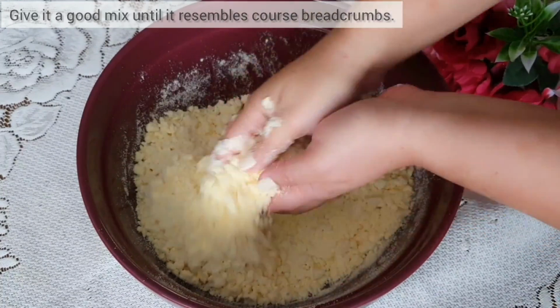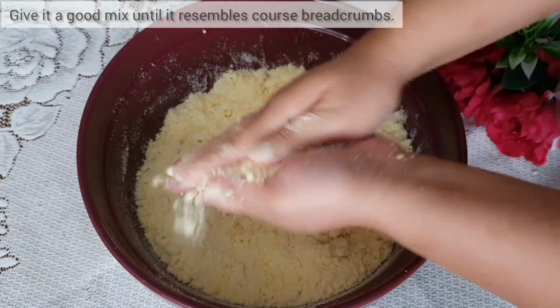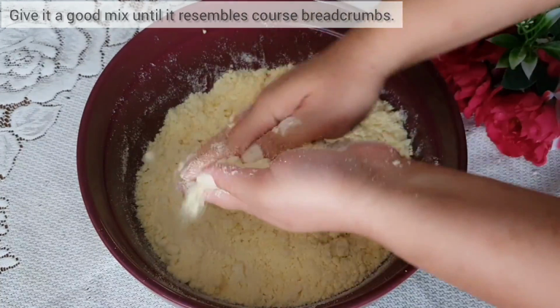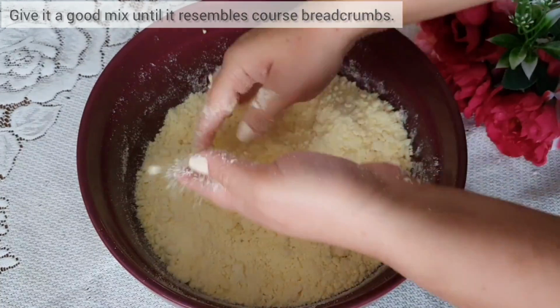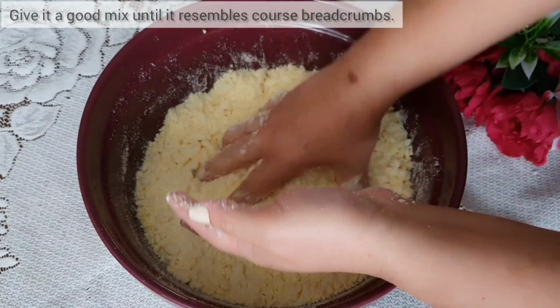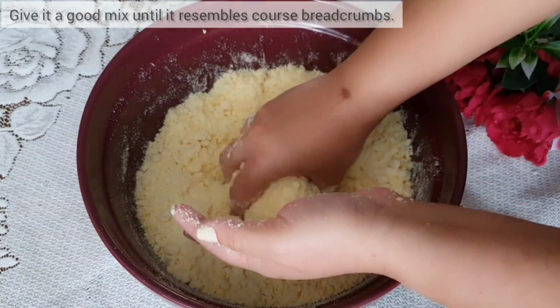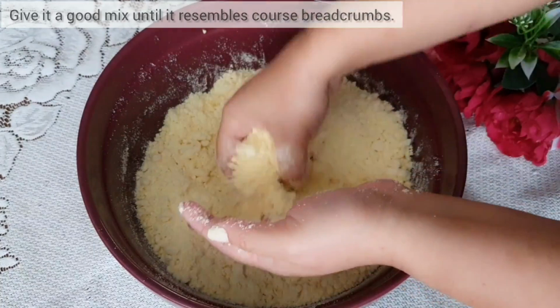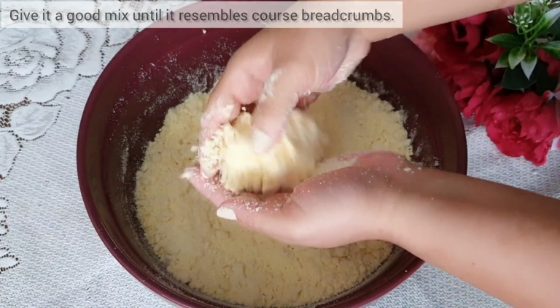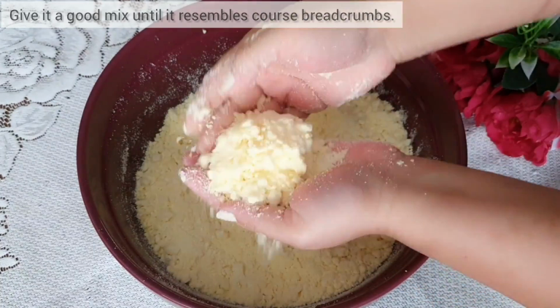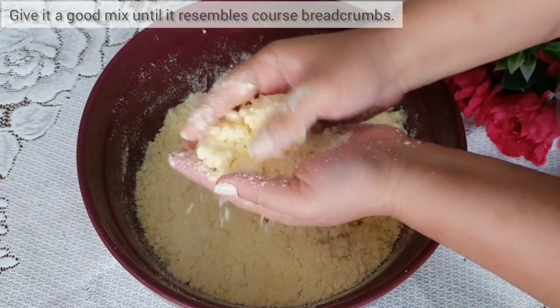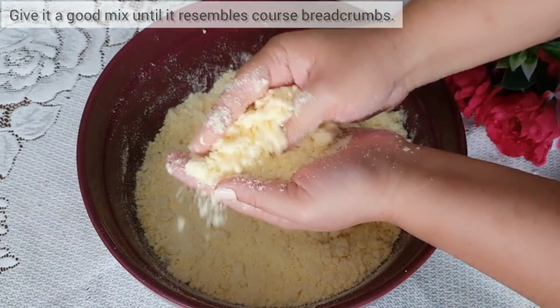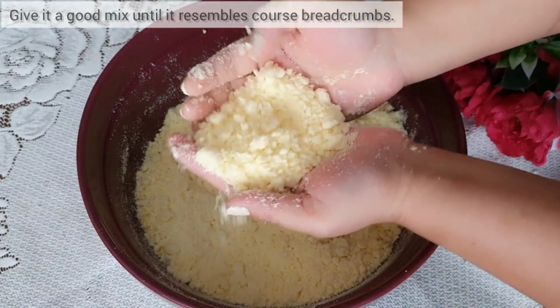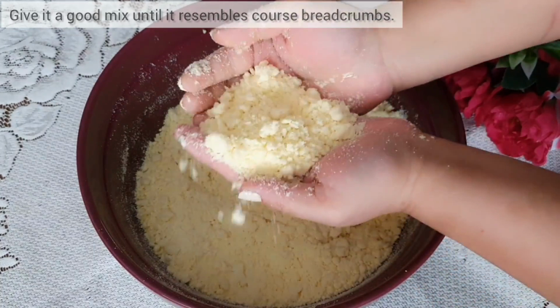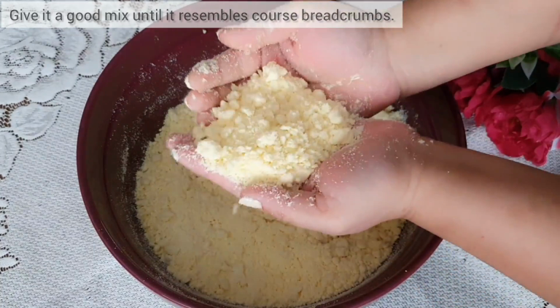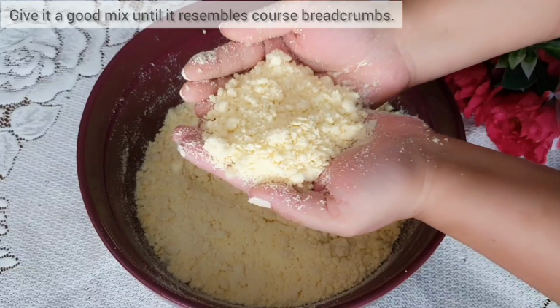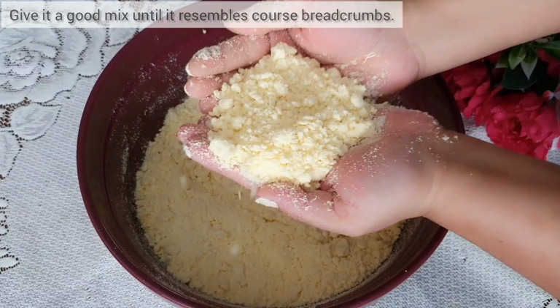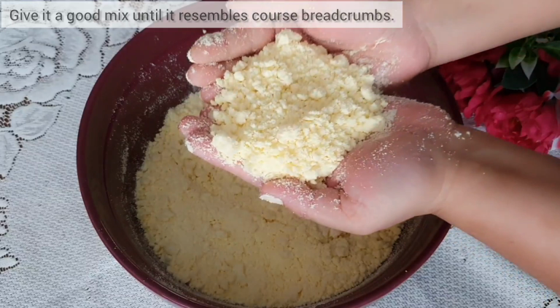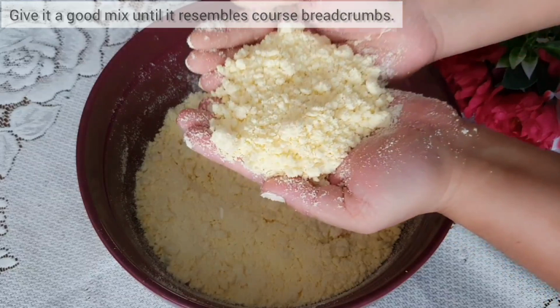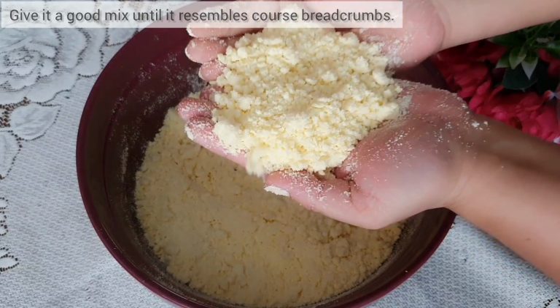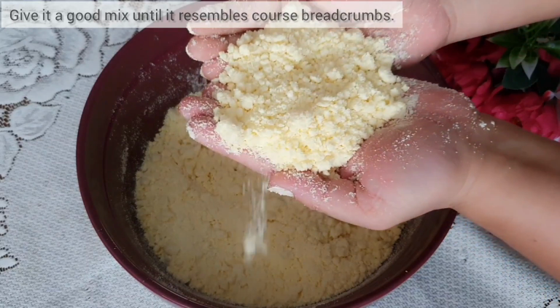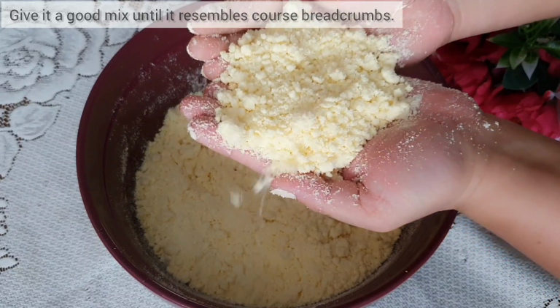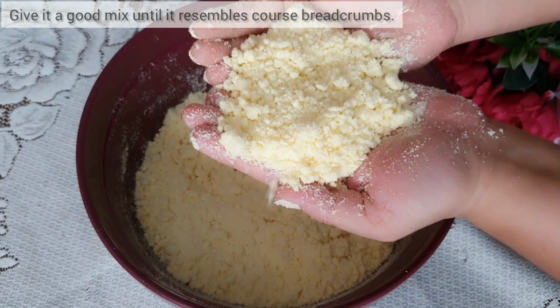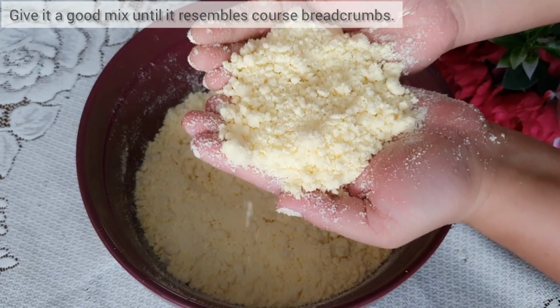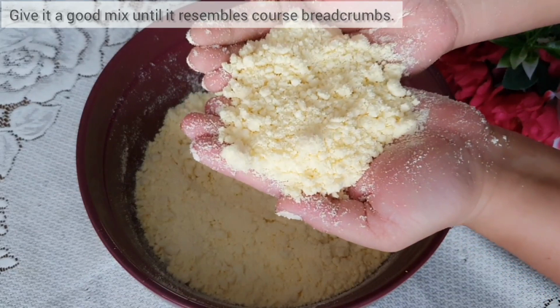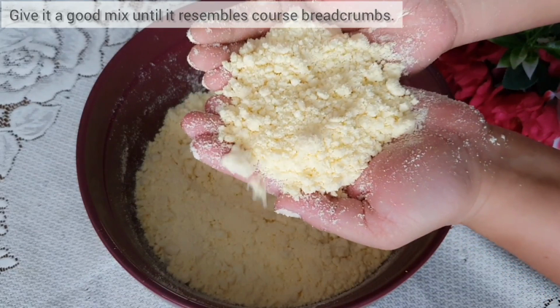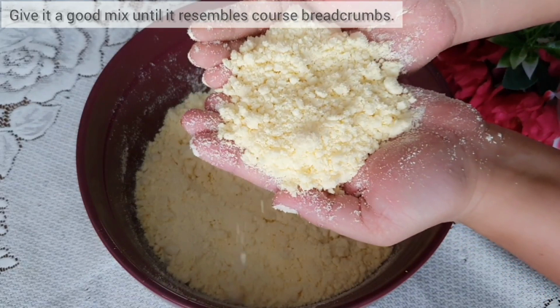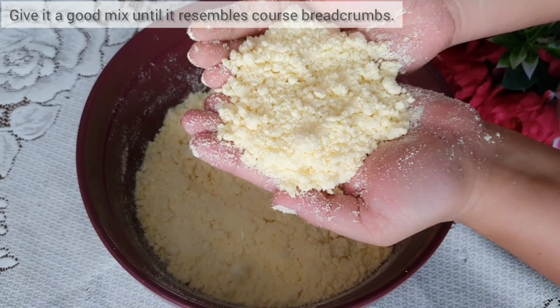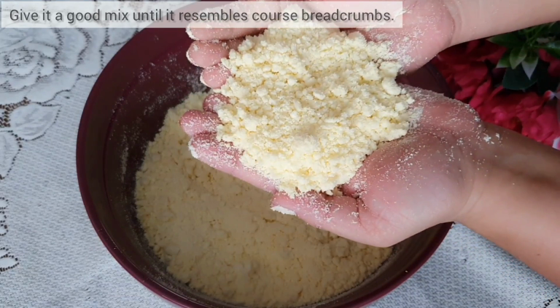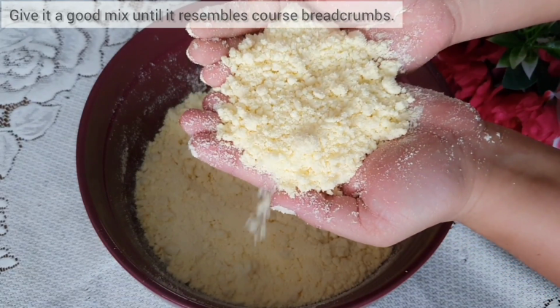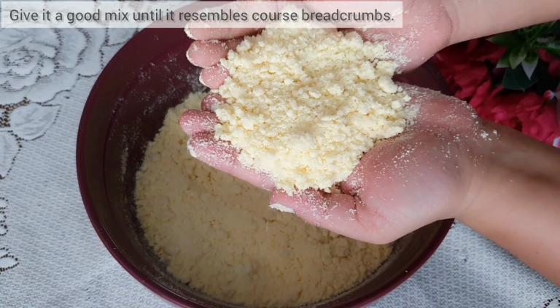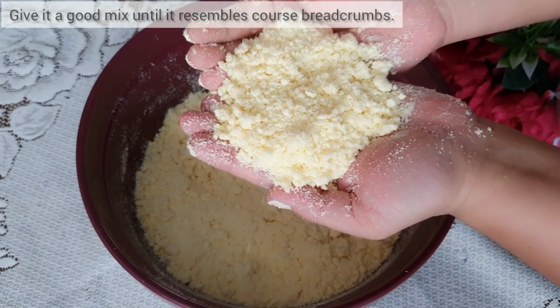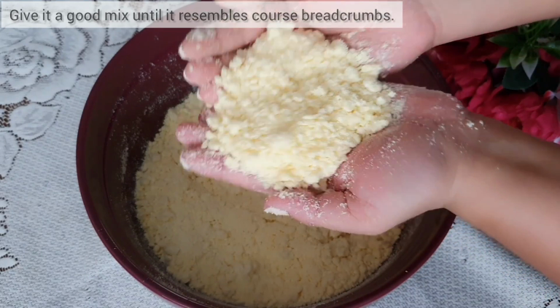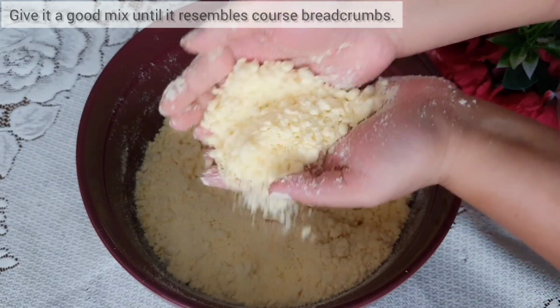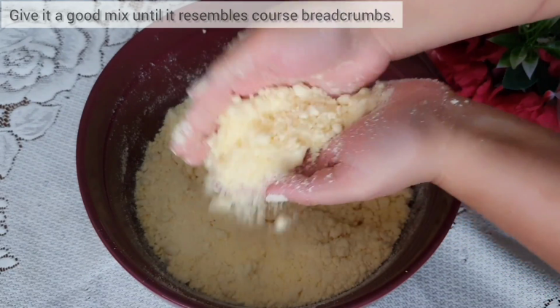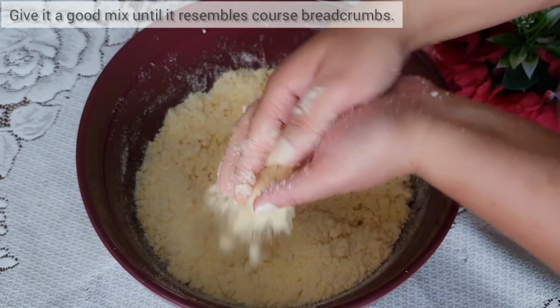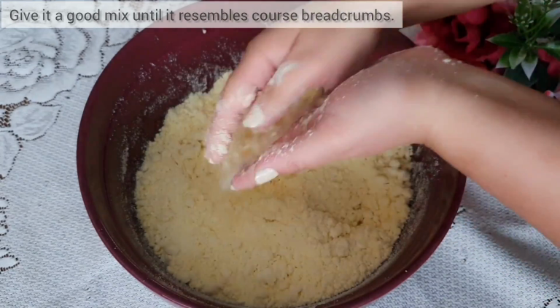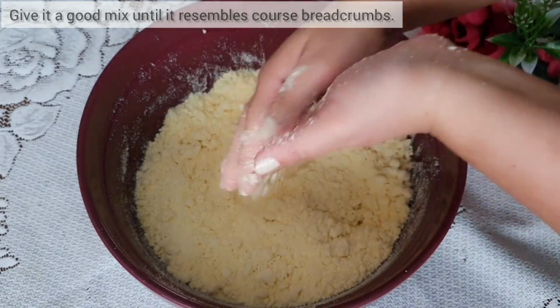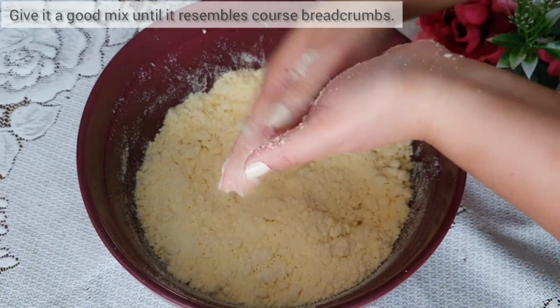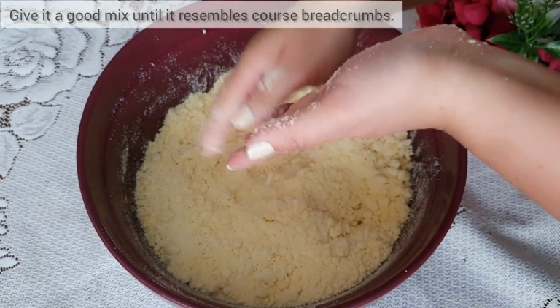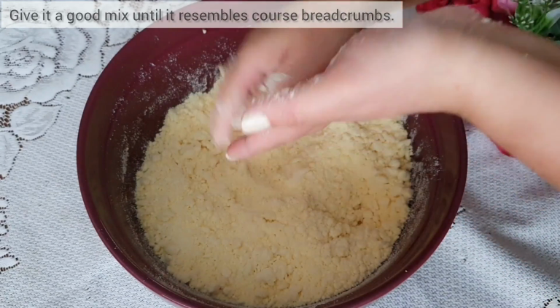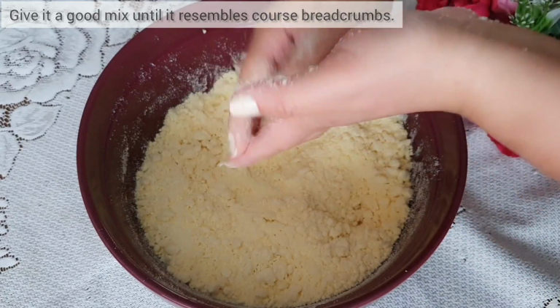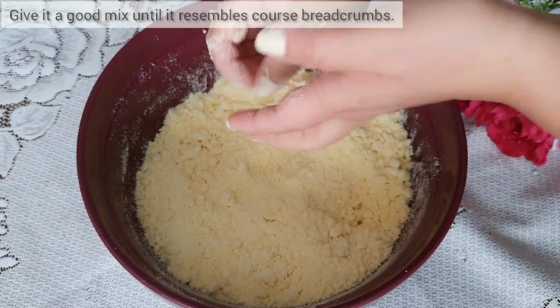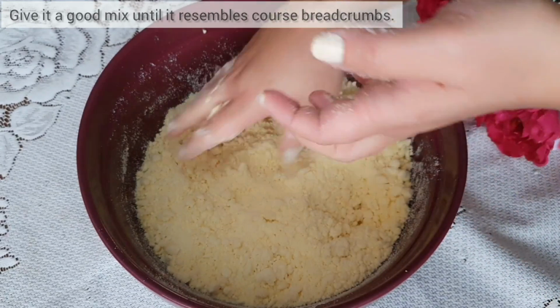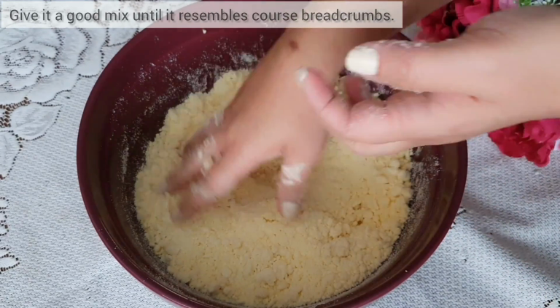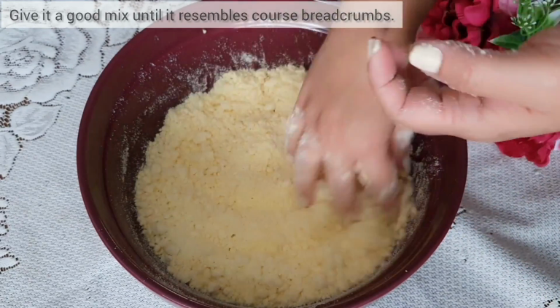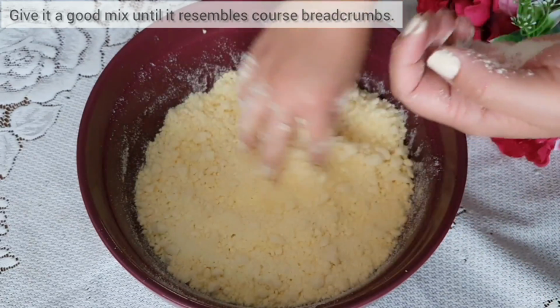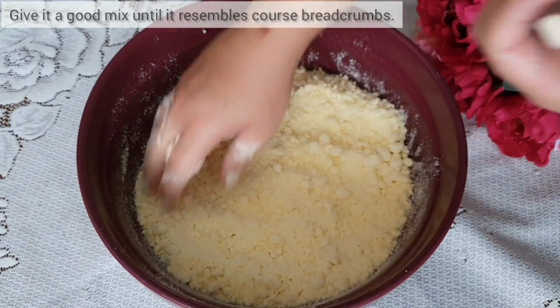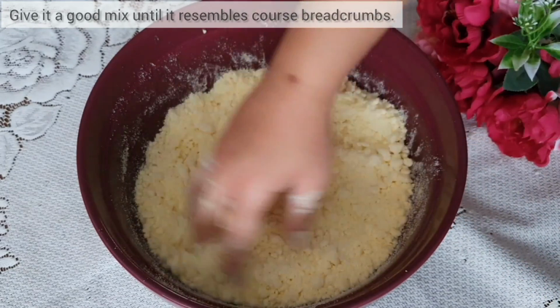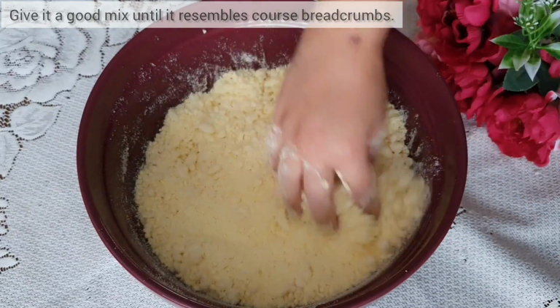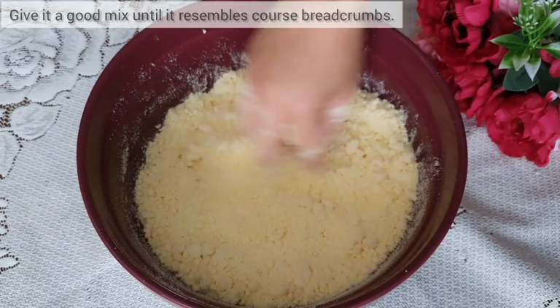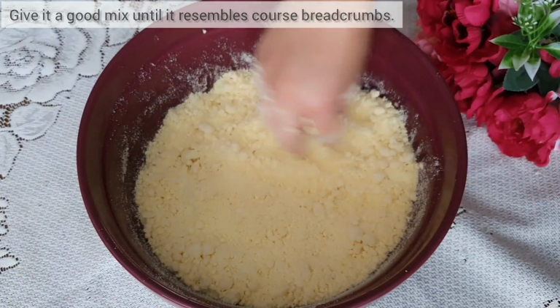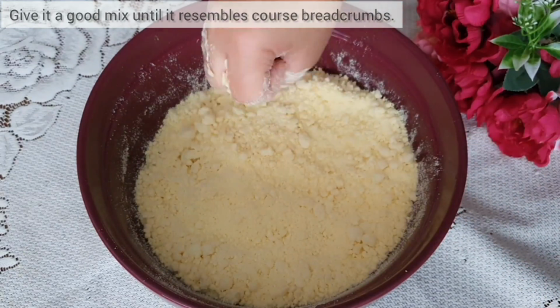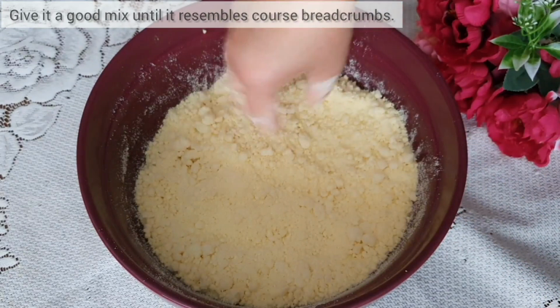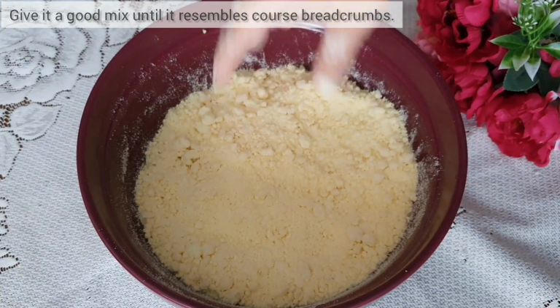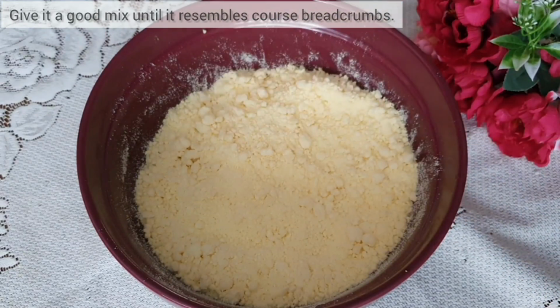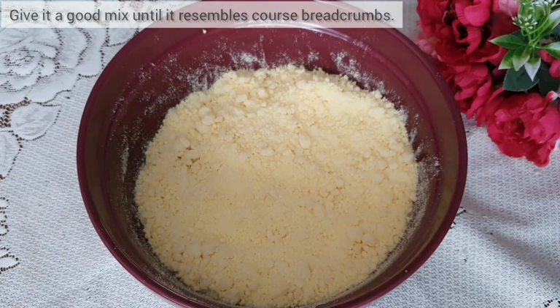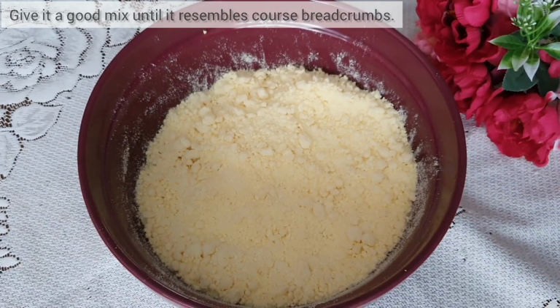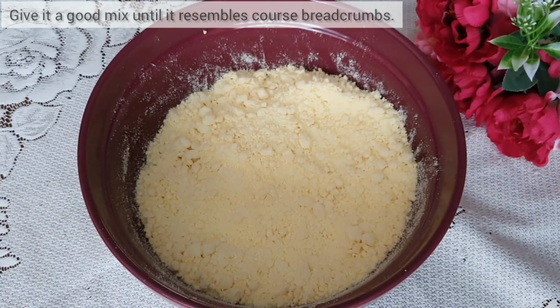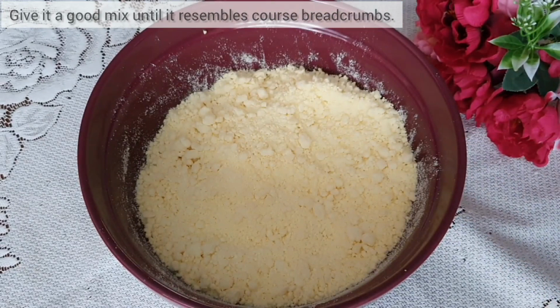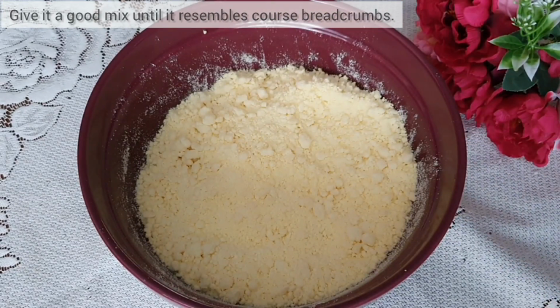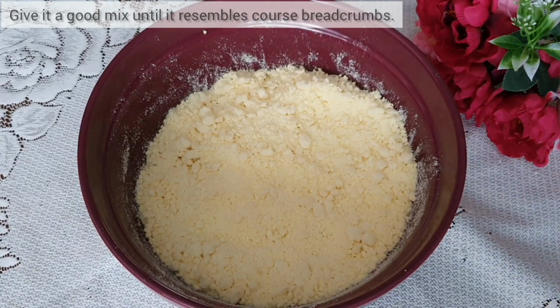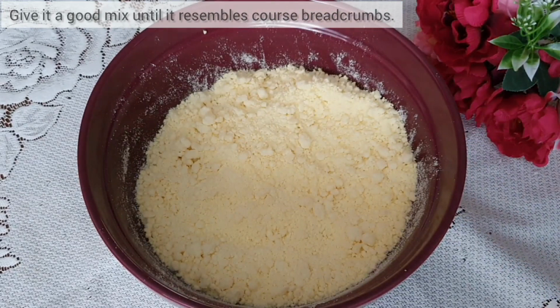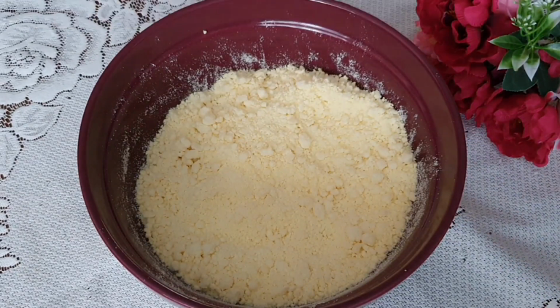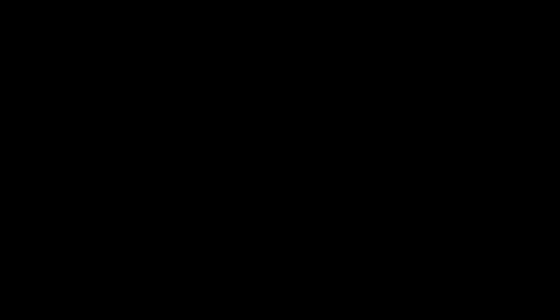The mixture now resembles coarse breadcrumbs, and I'm now just going to leave this uncovered for two to three hours.